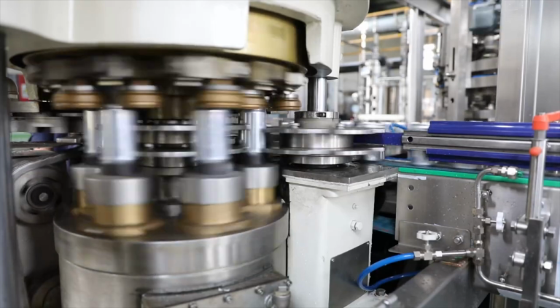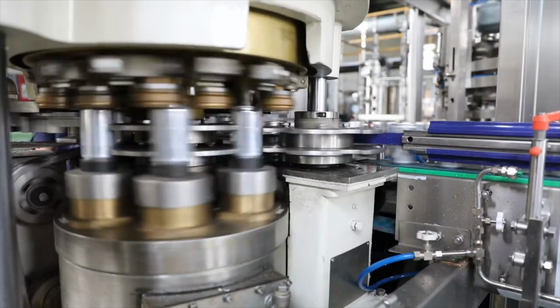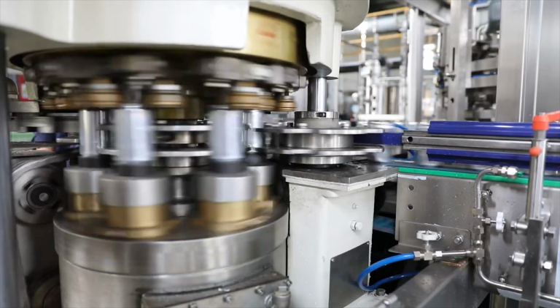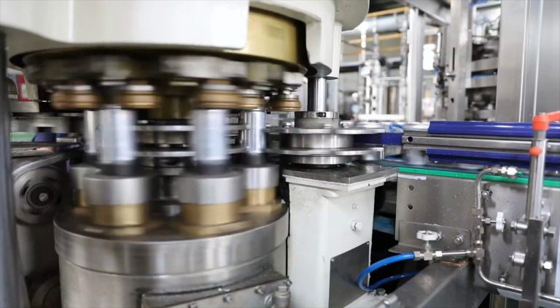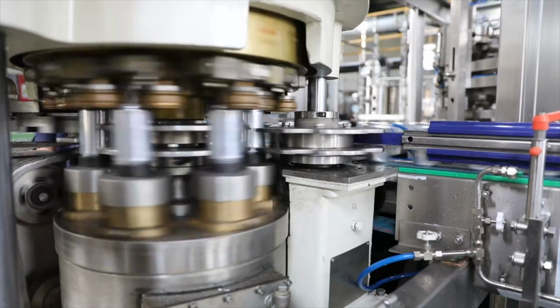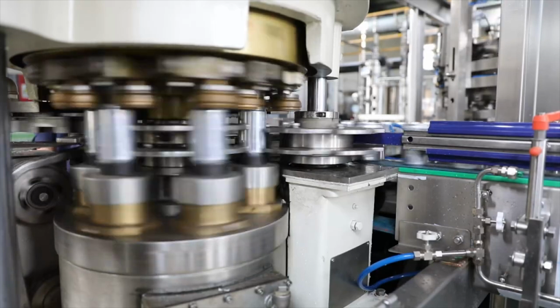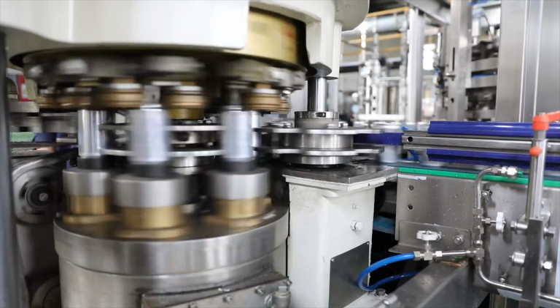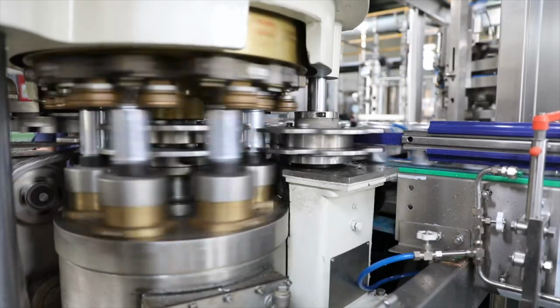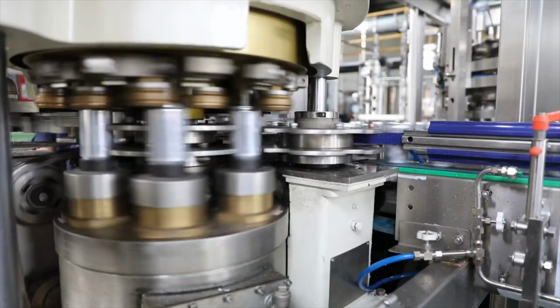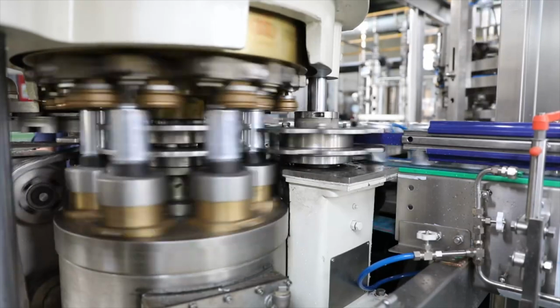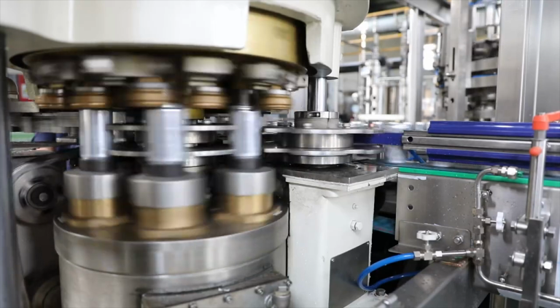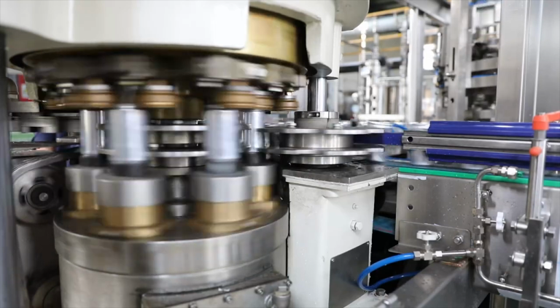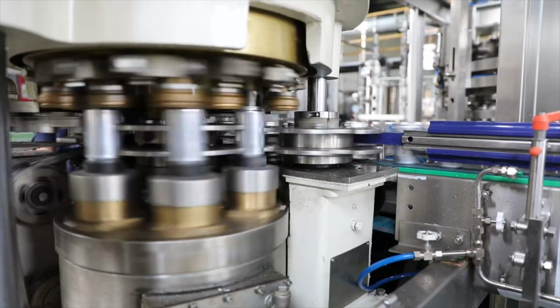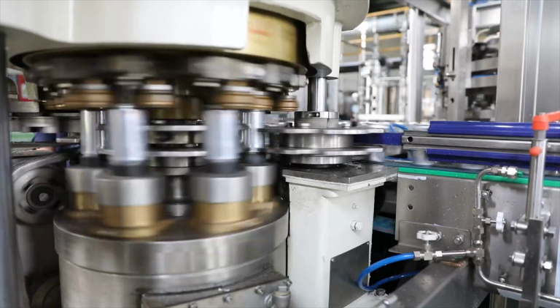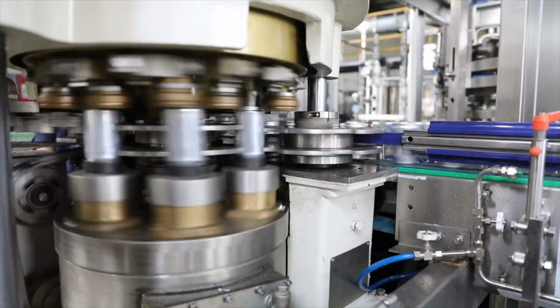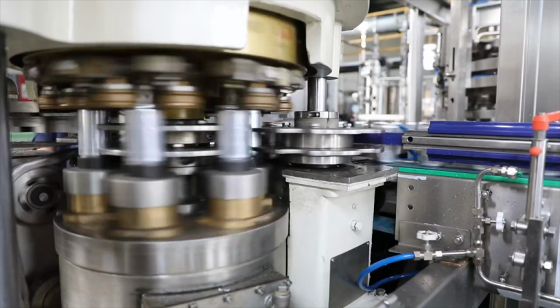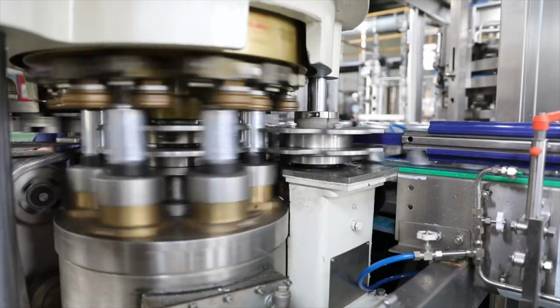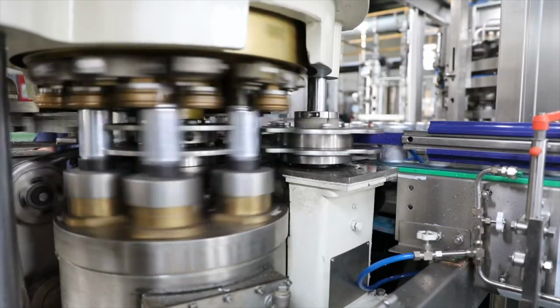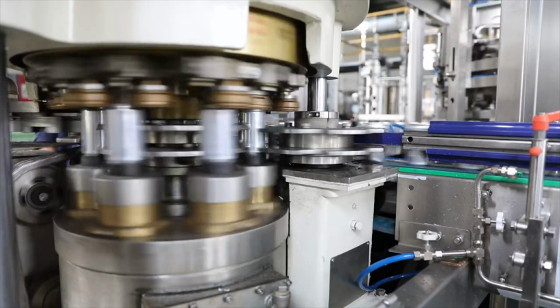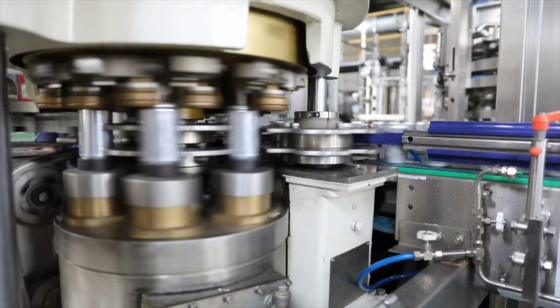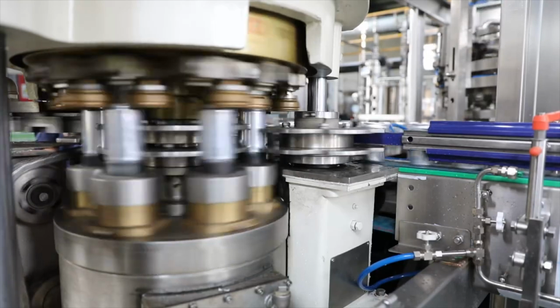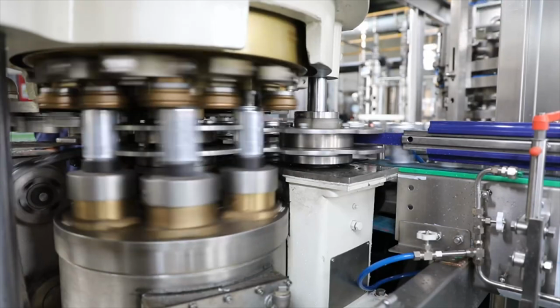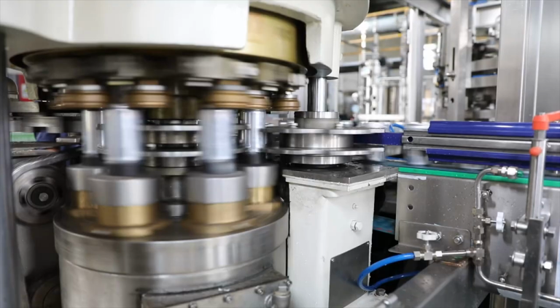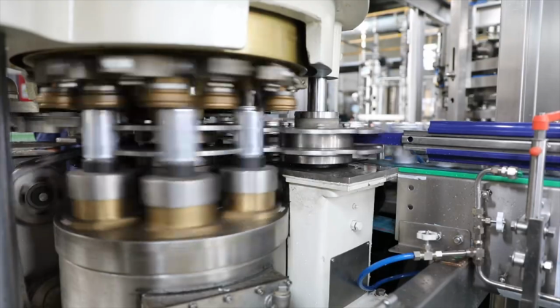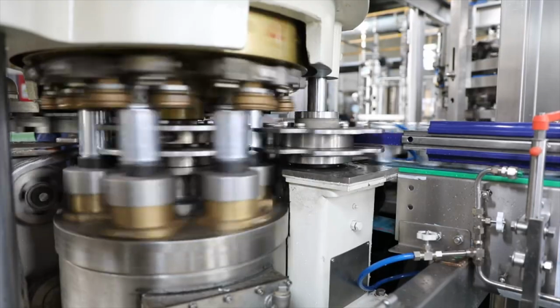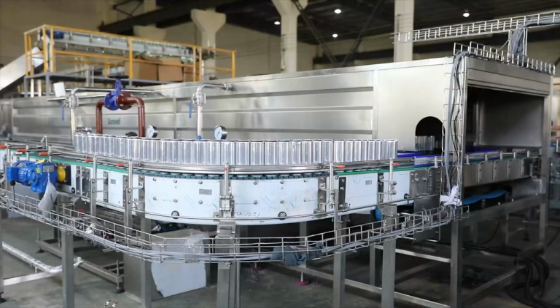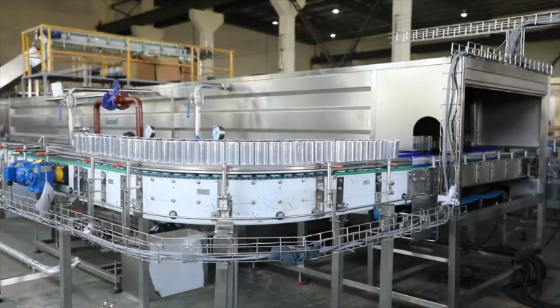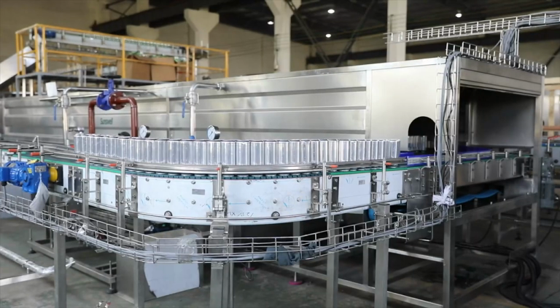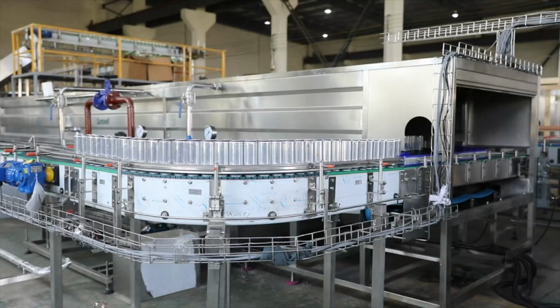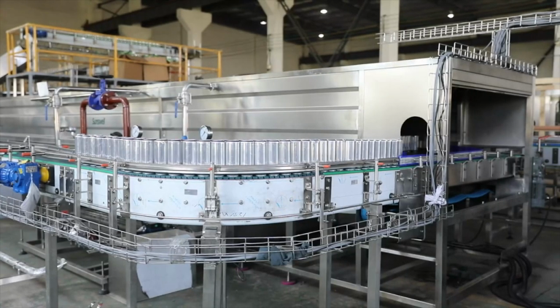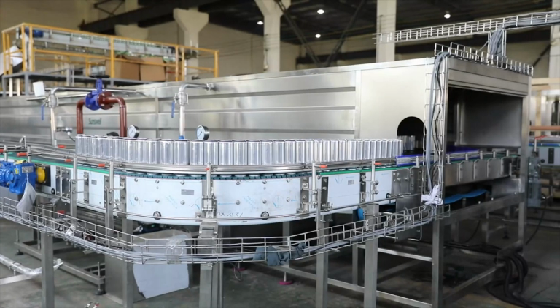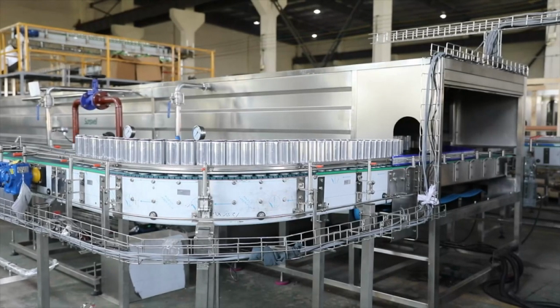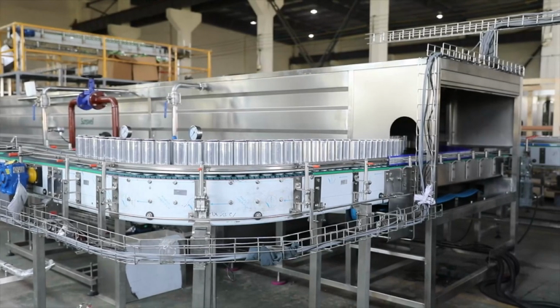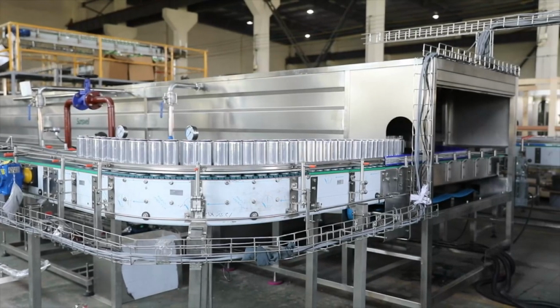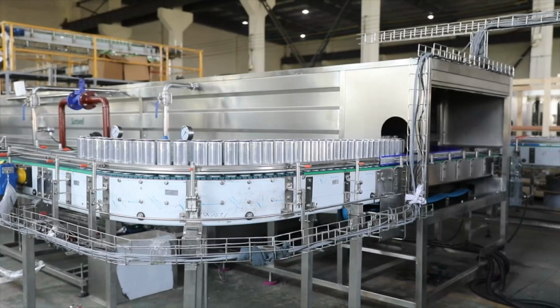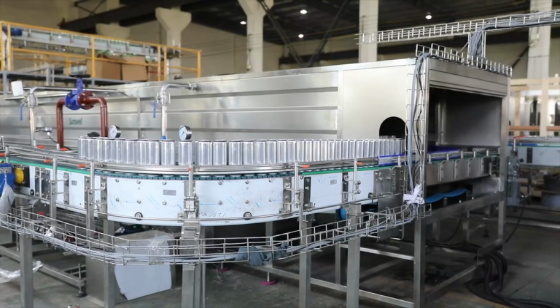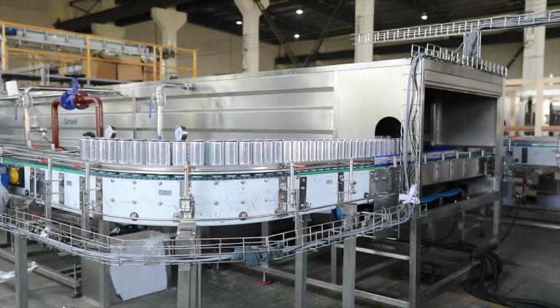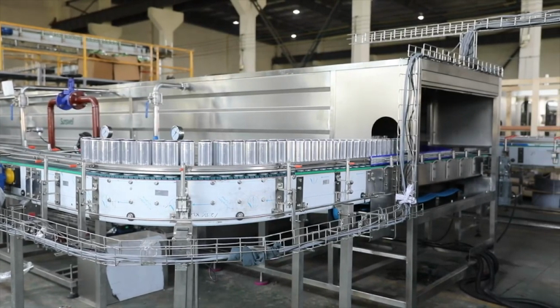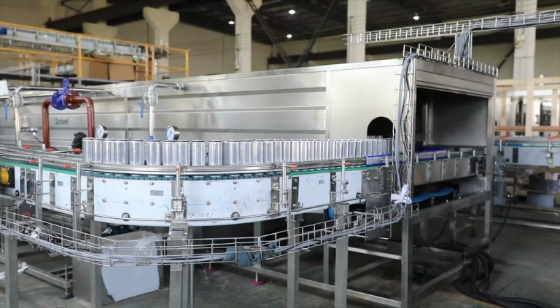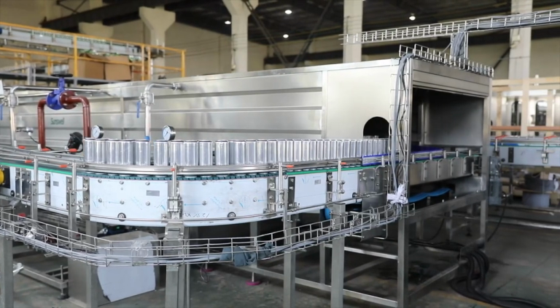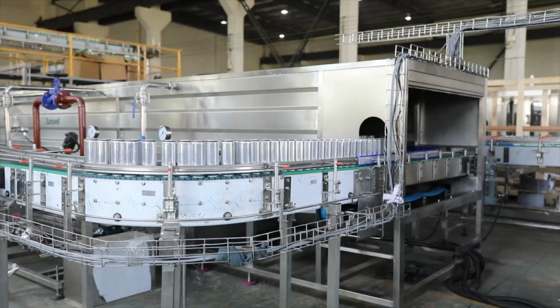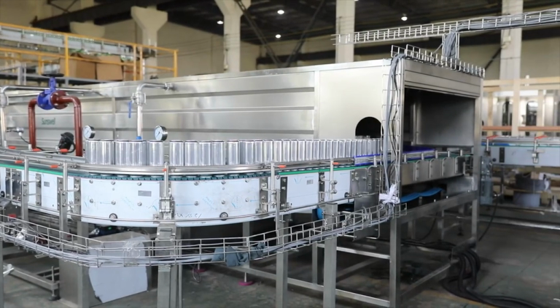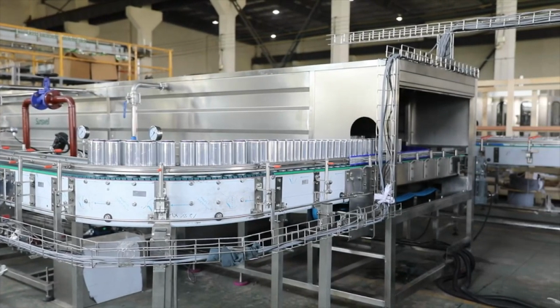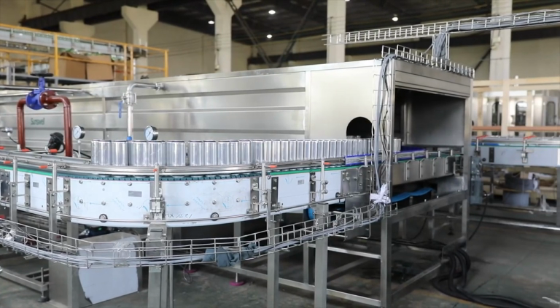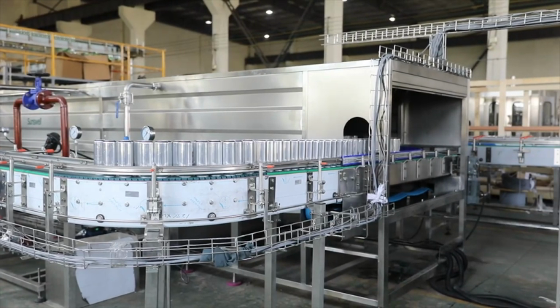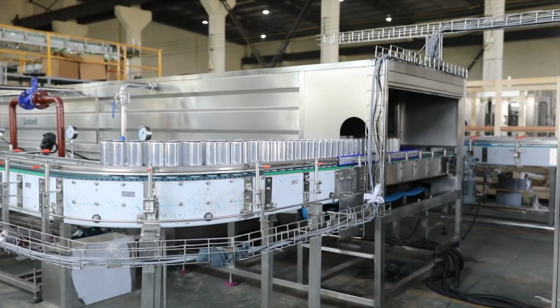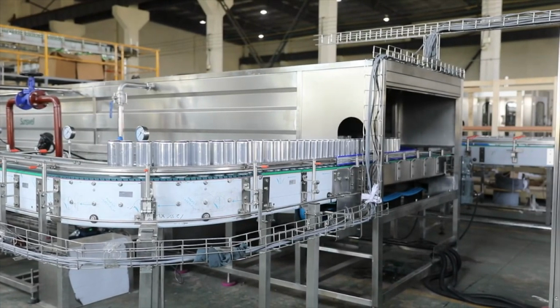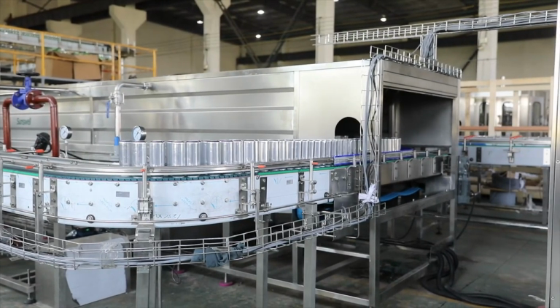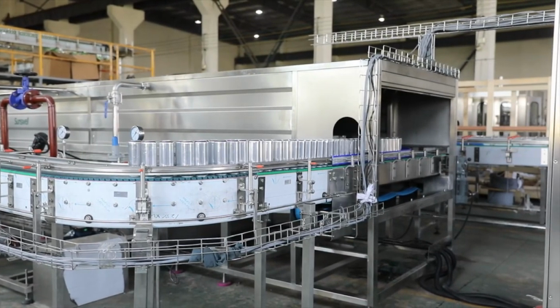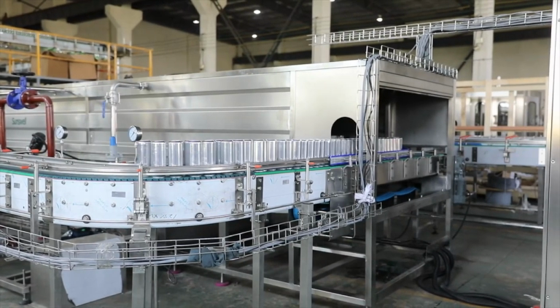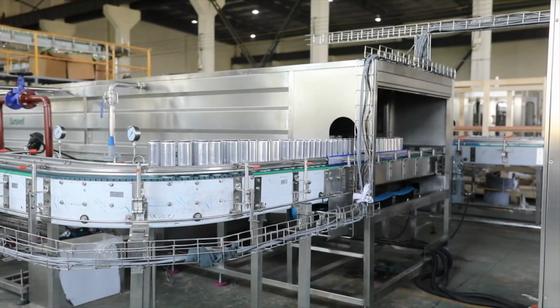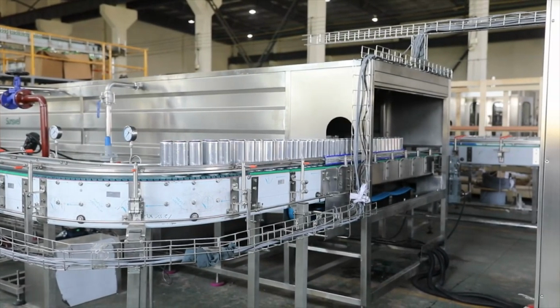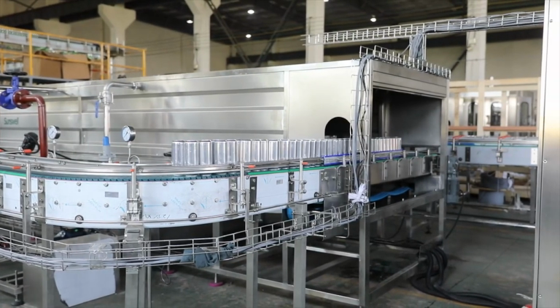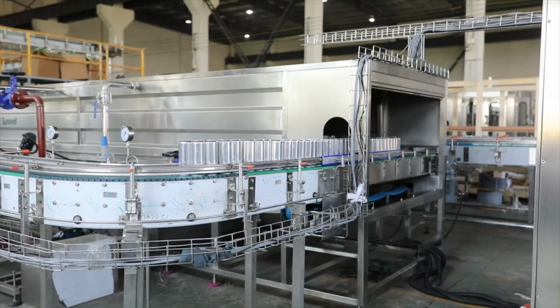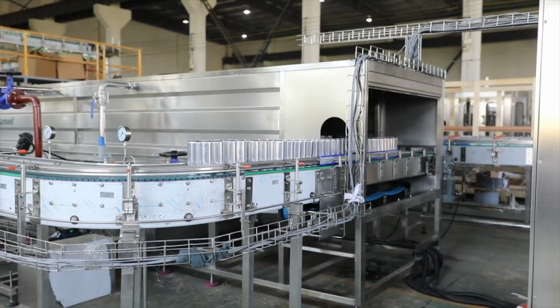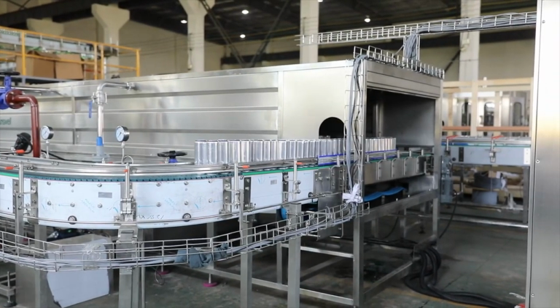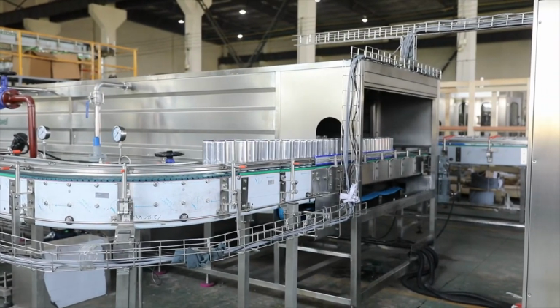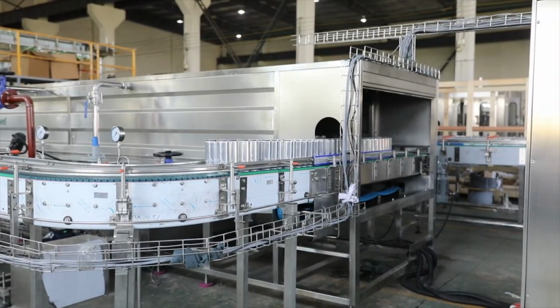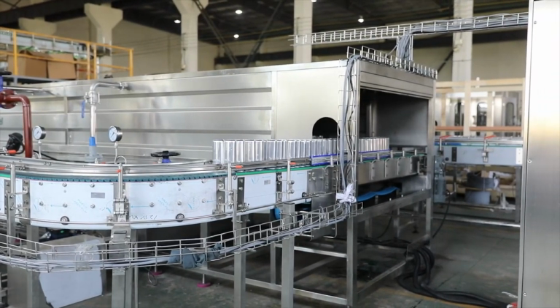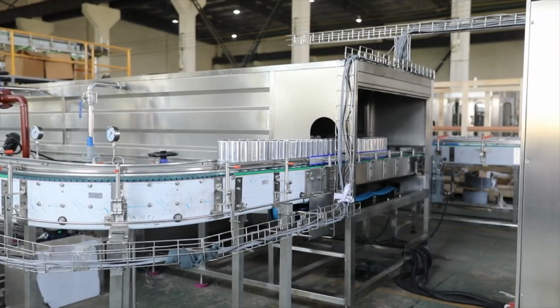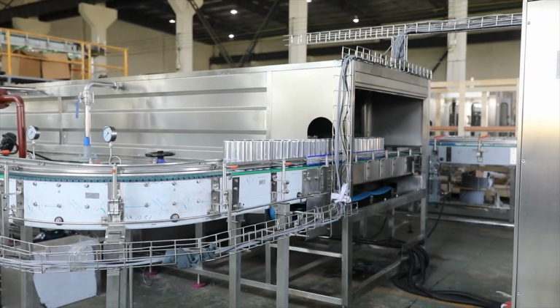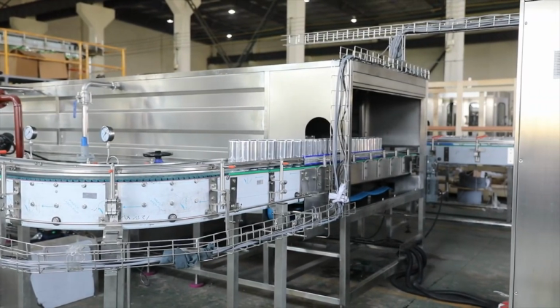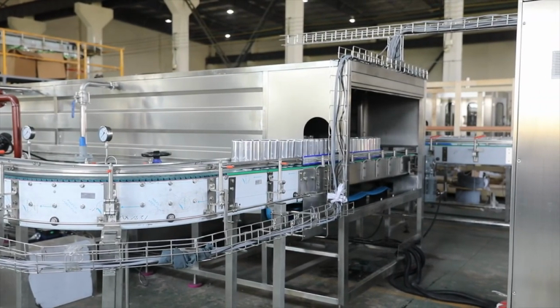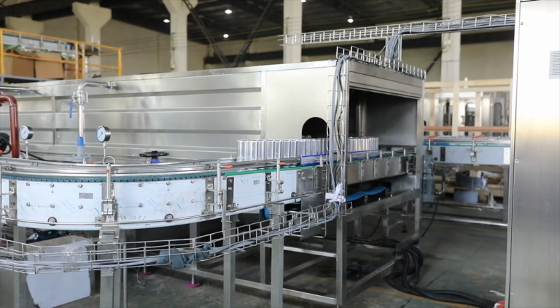After the can is filled, the valve closes, and the can is depressurized before it is sent down the production line for labeling and packaging.